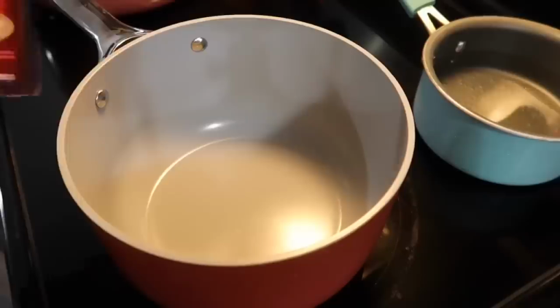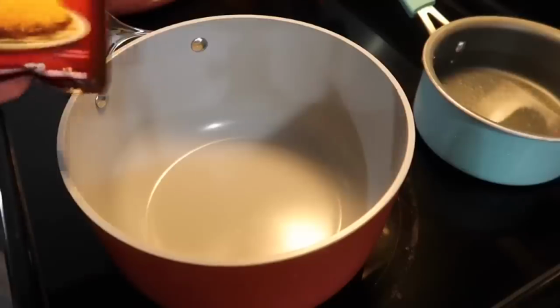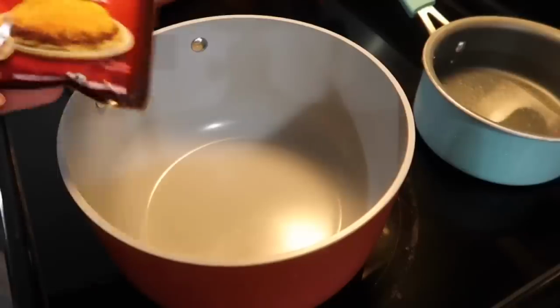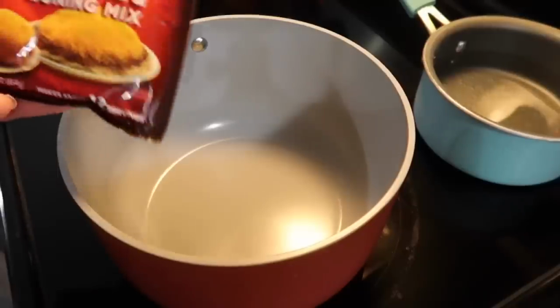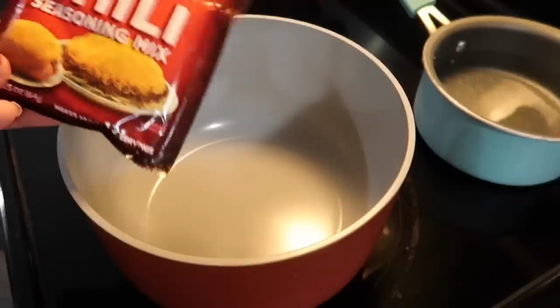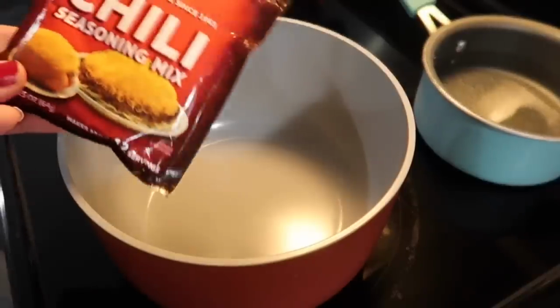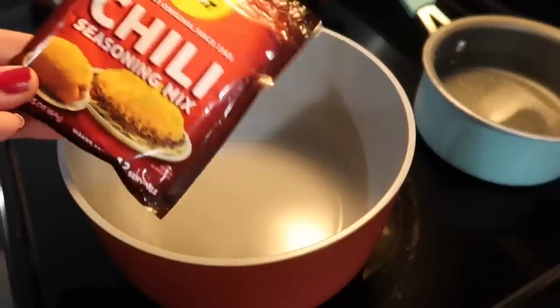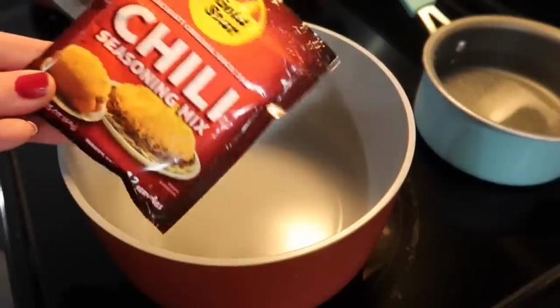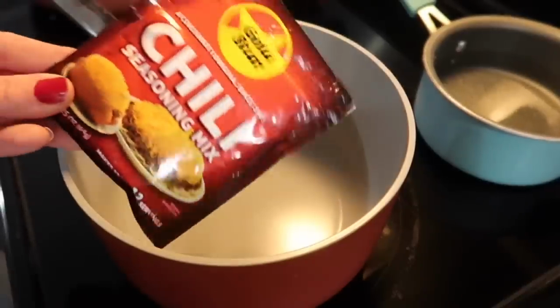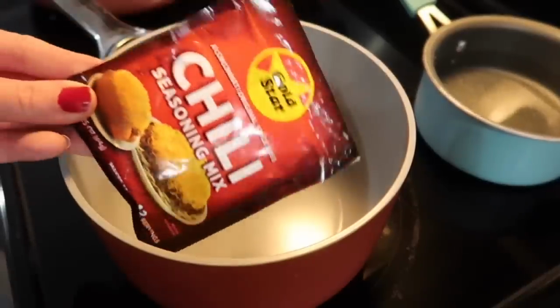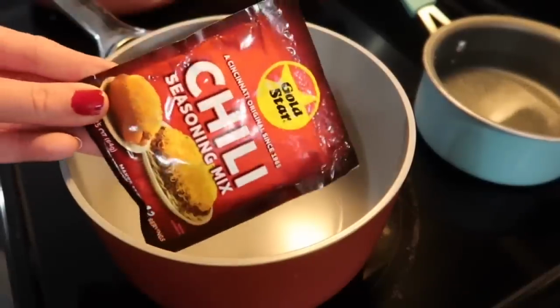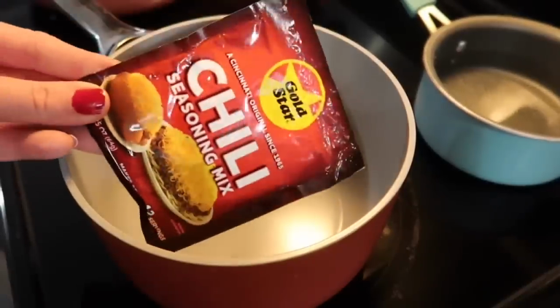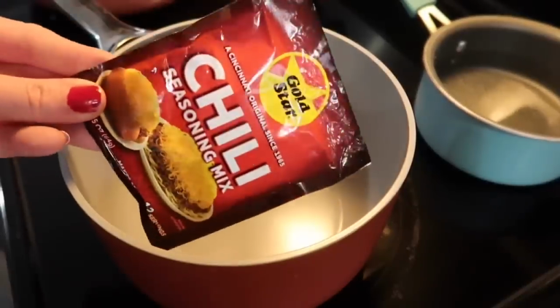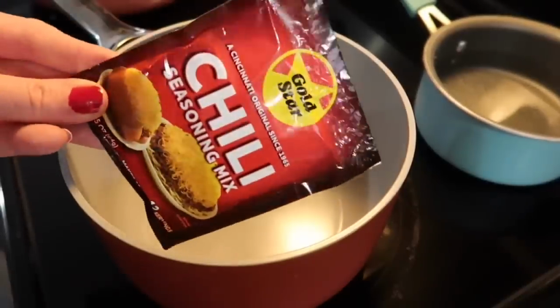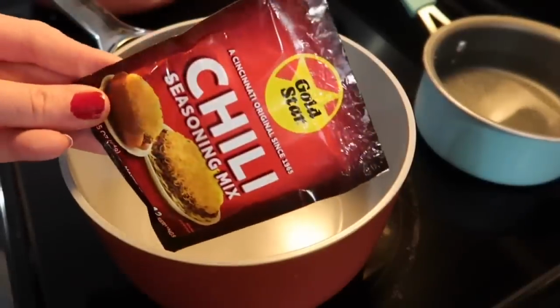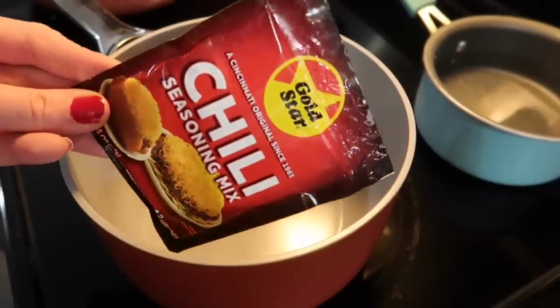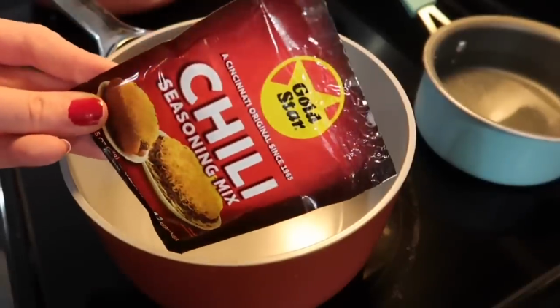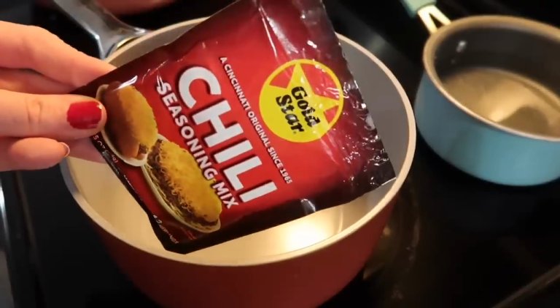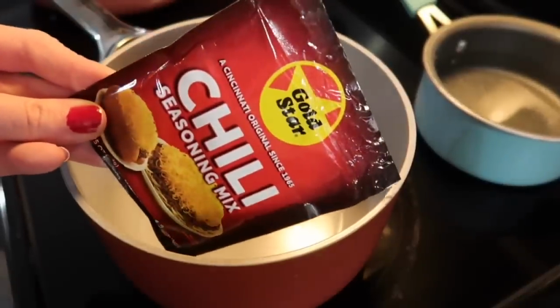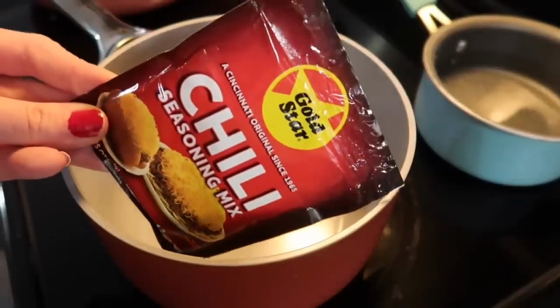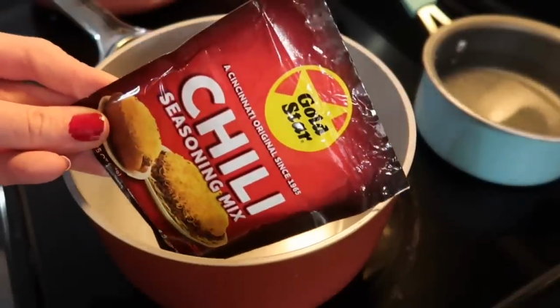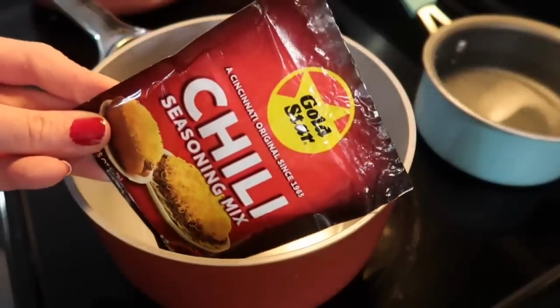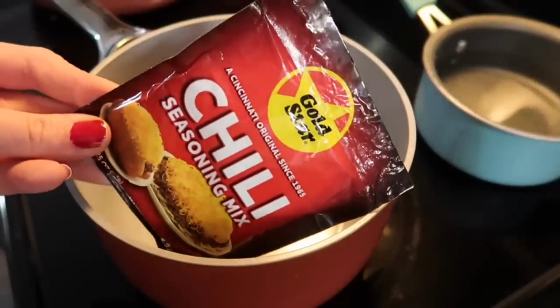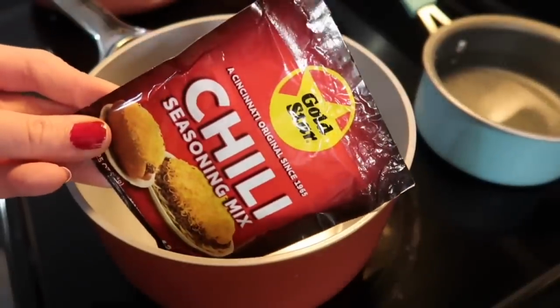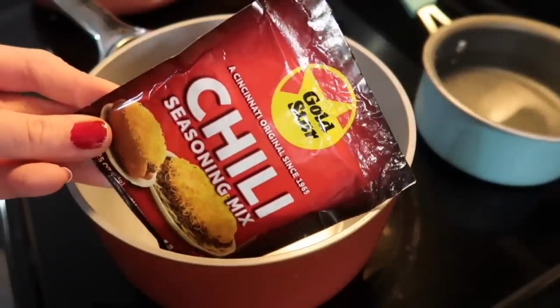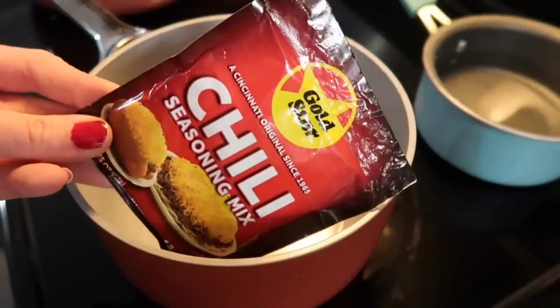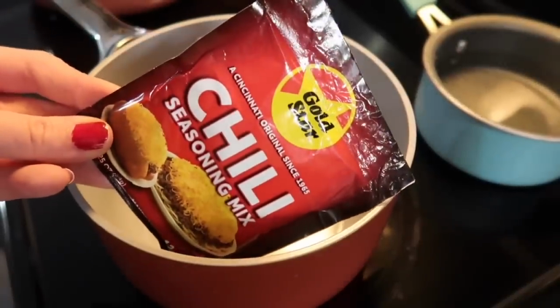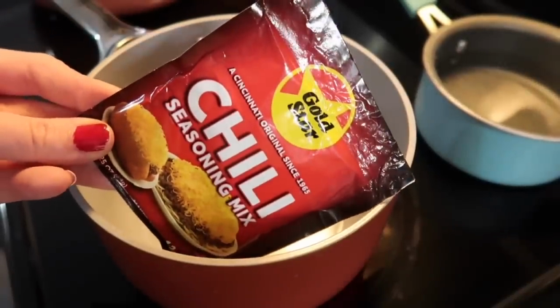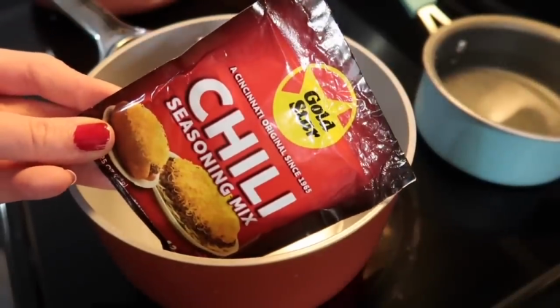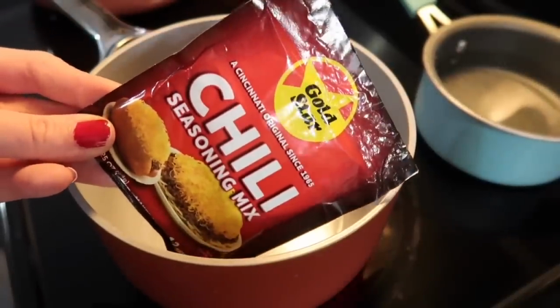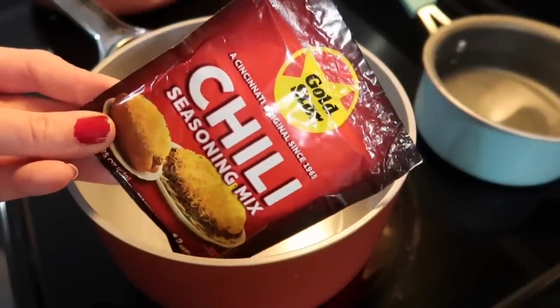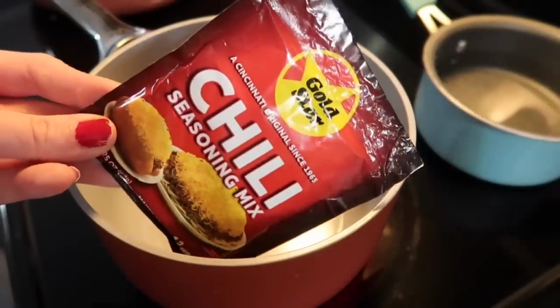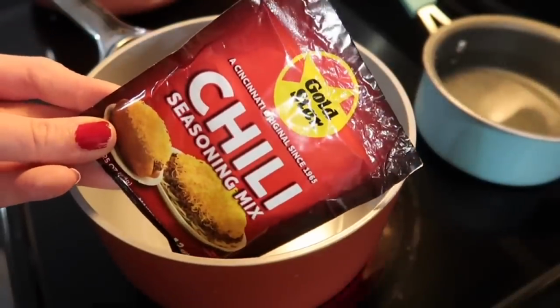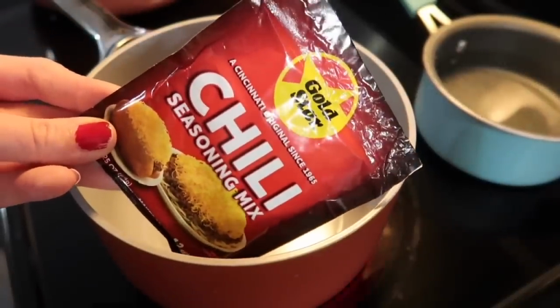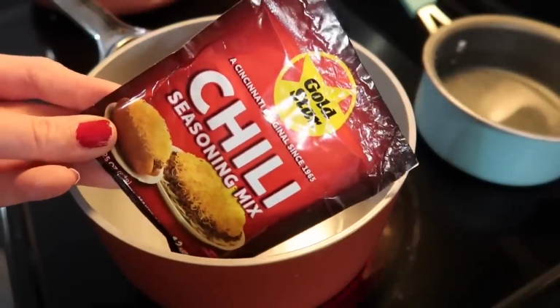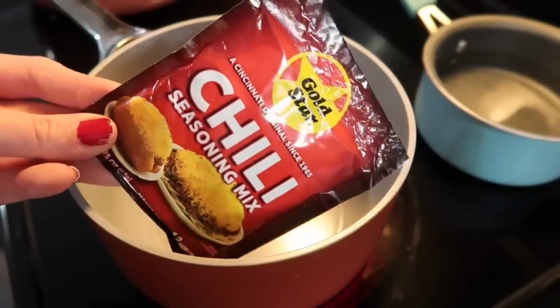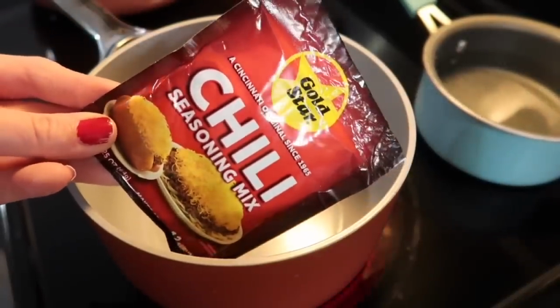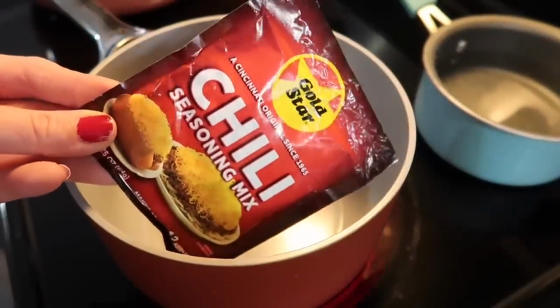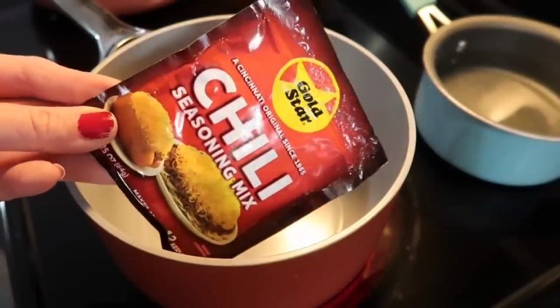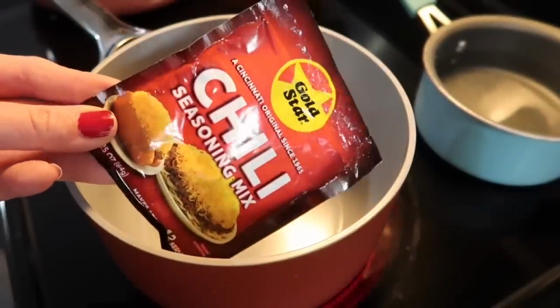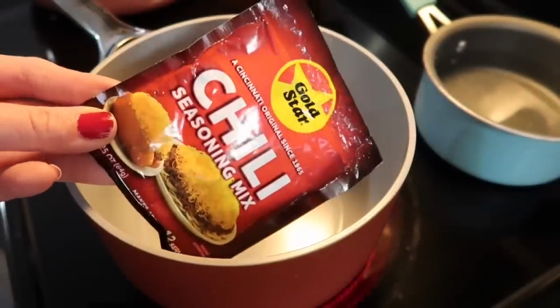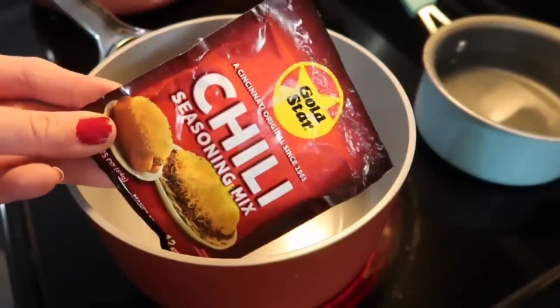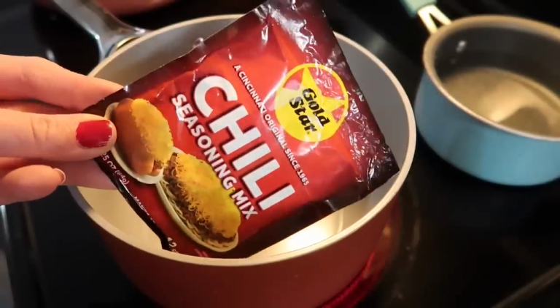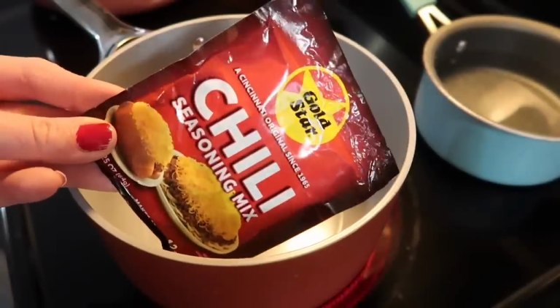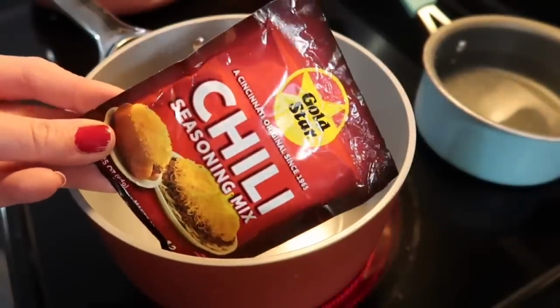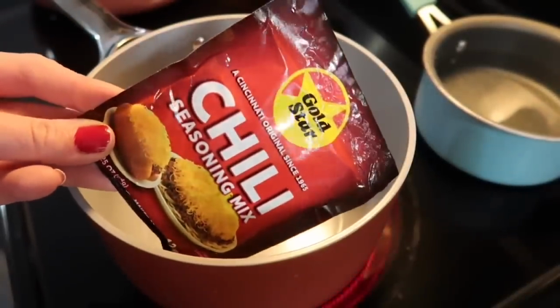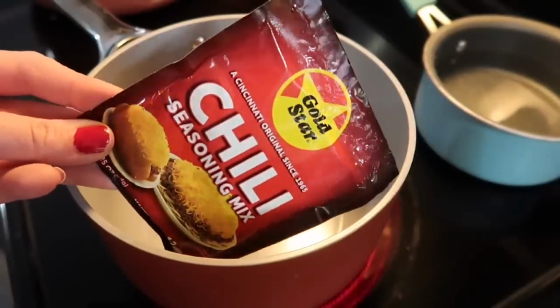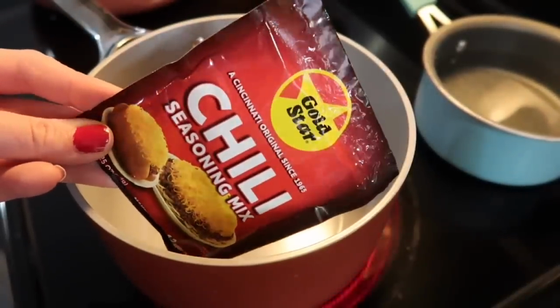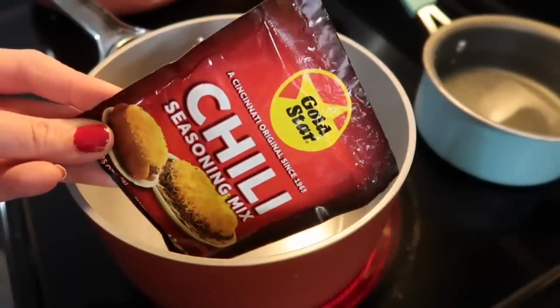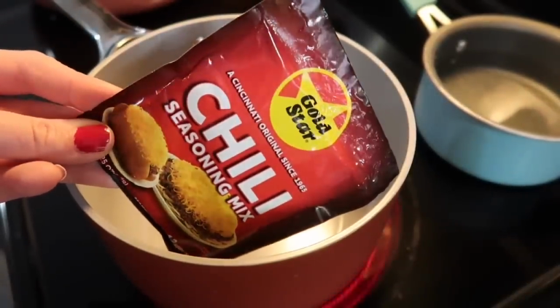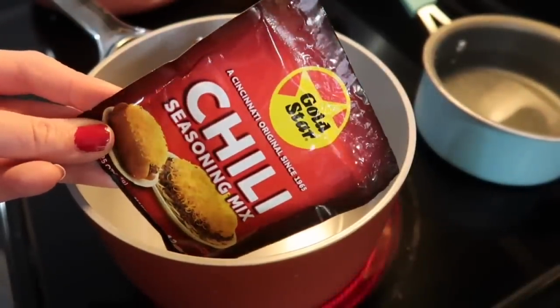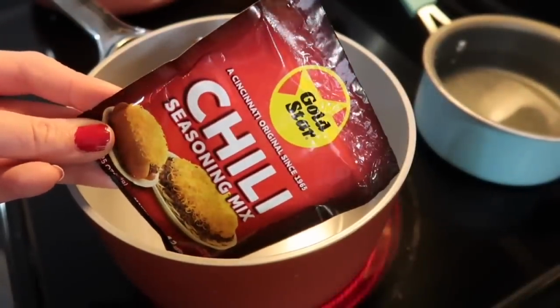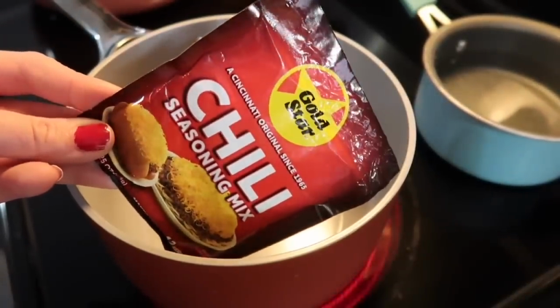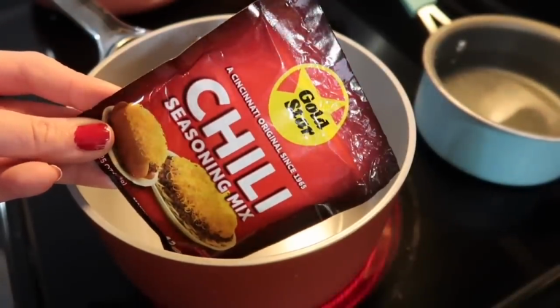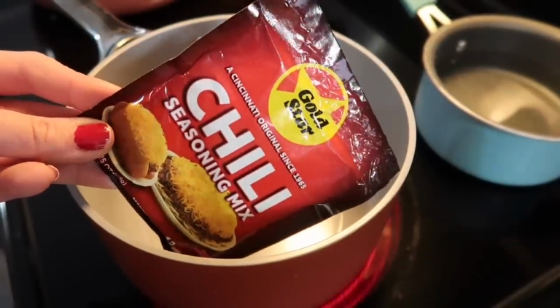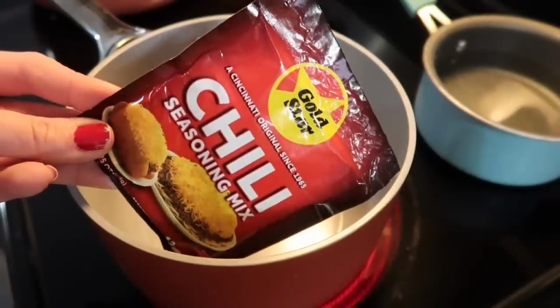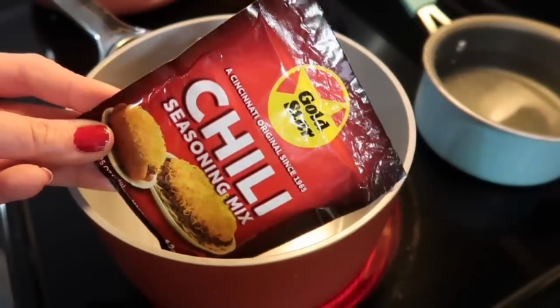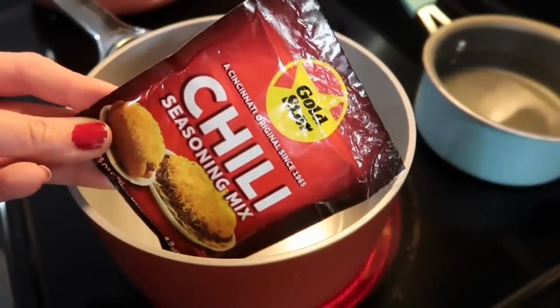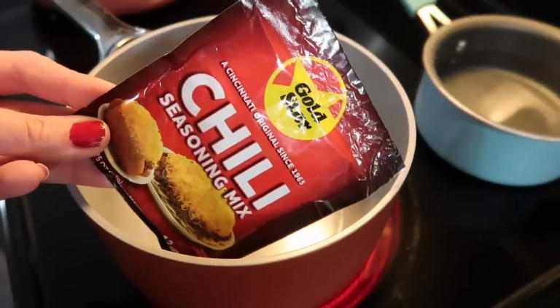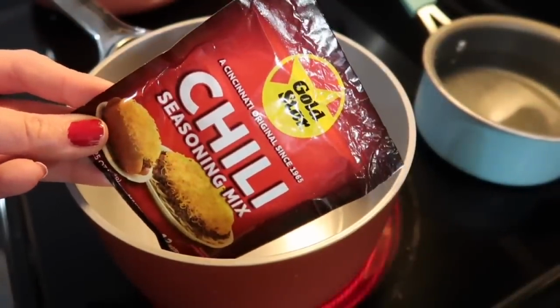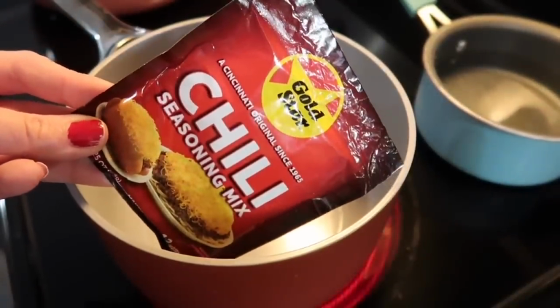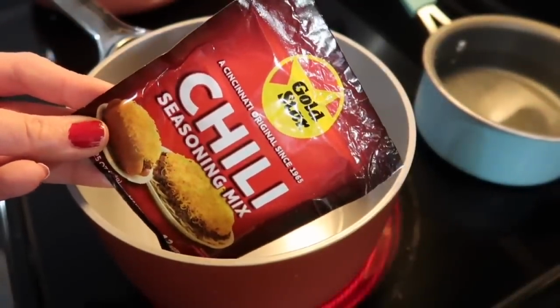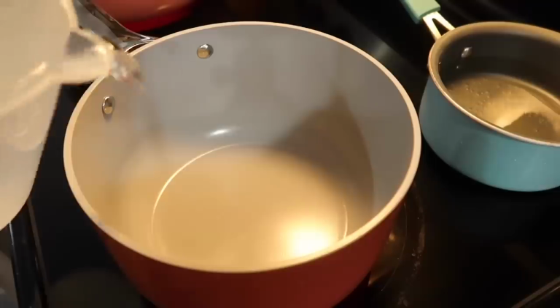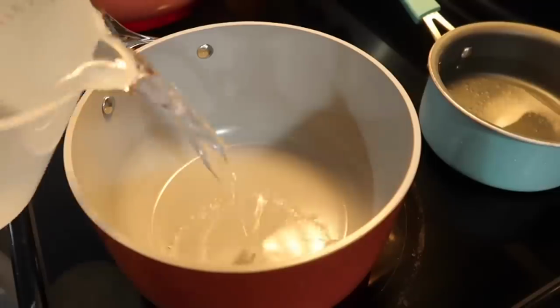Hey y'all, I am back with a new What's for Dinner. I'm going to be showing y'all everything I fed my family for dinner last week.